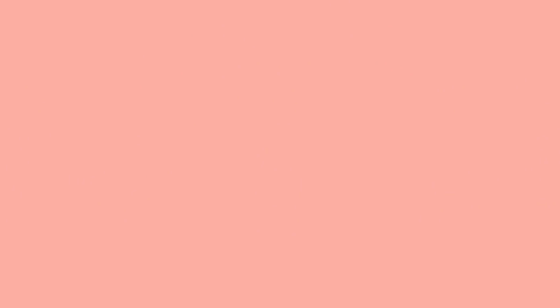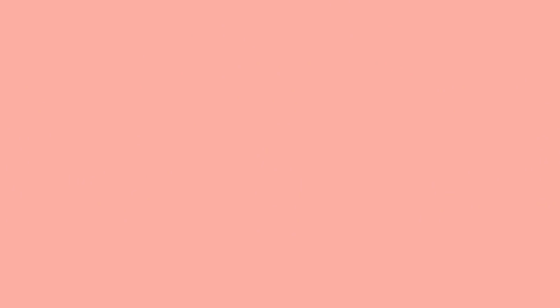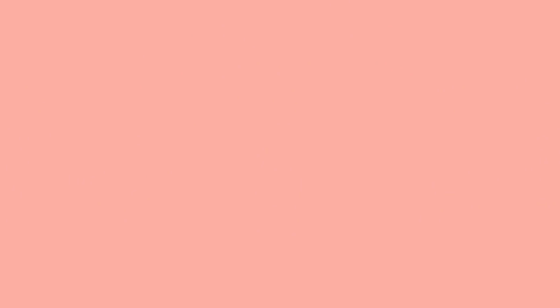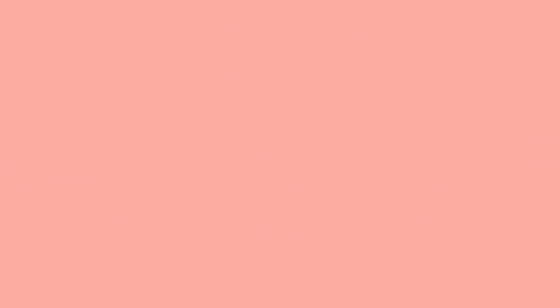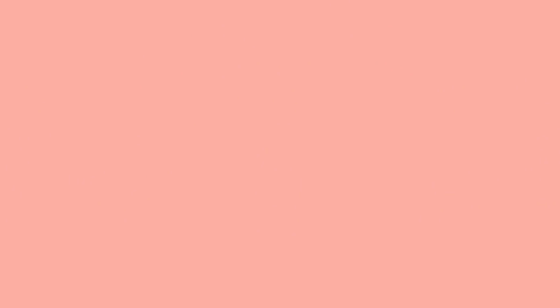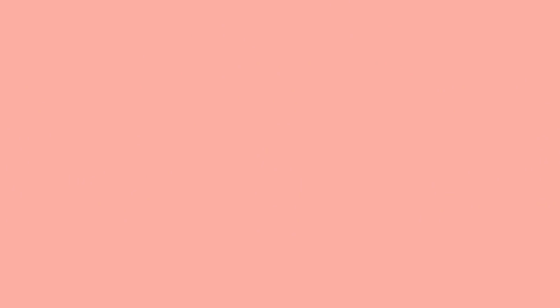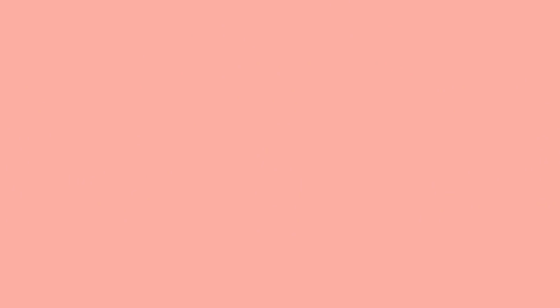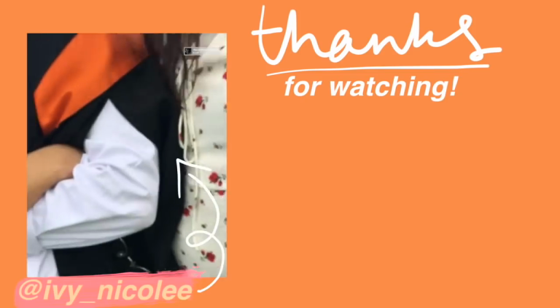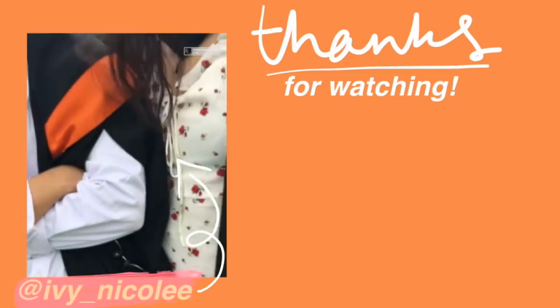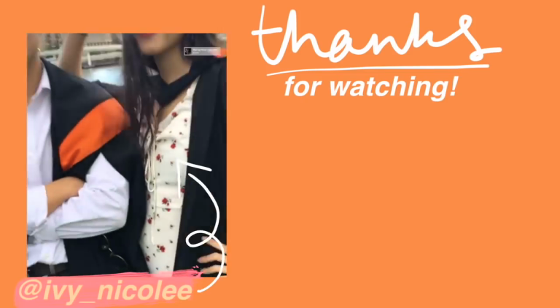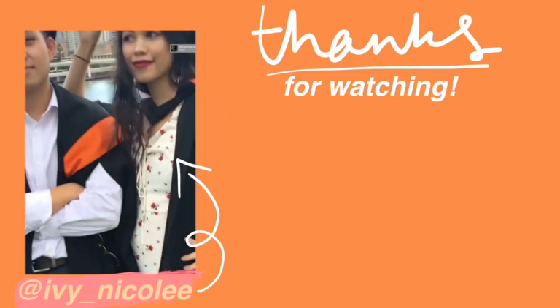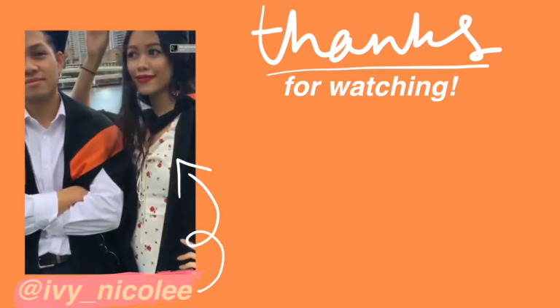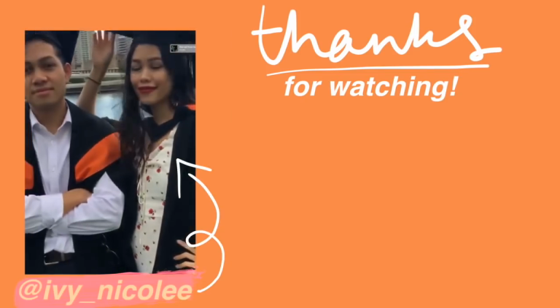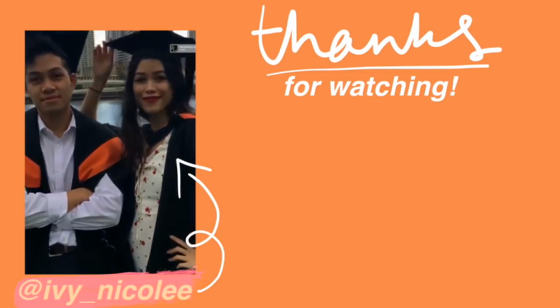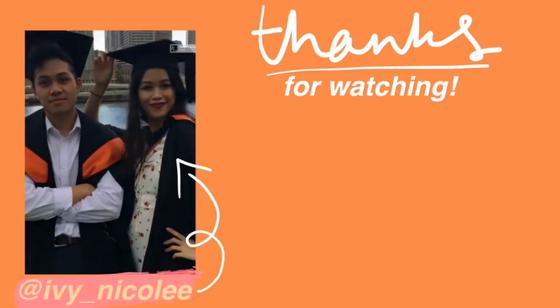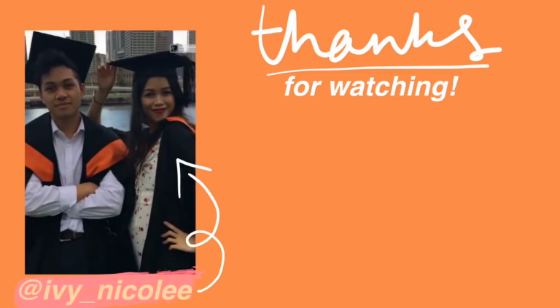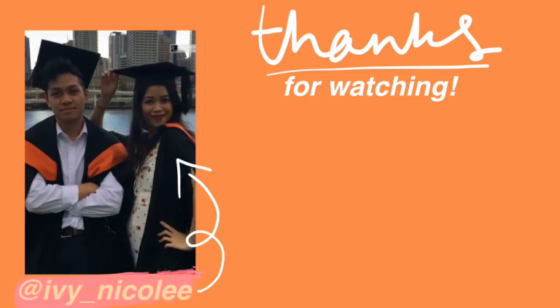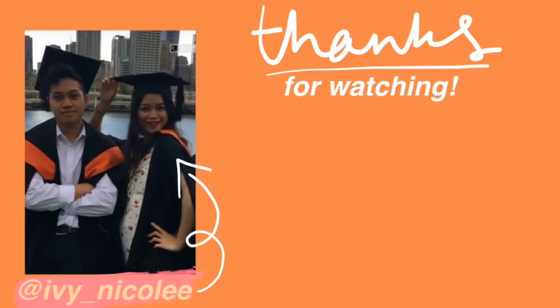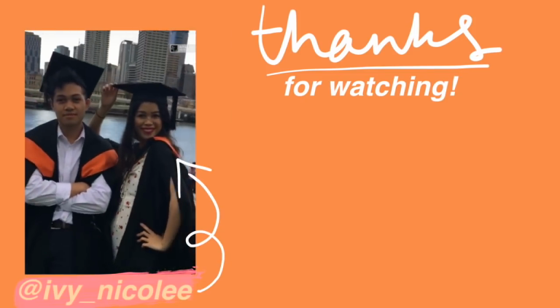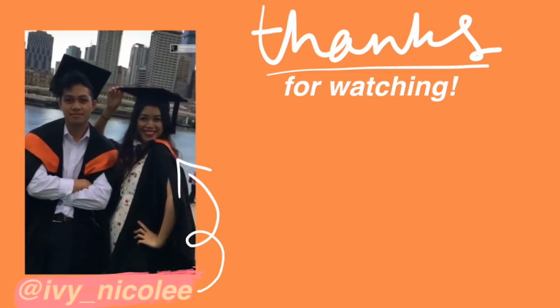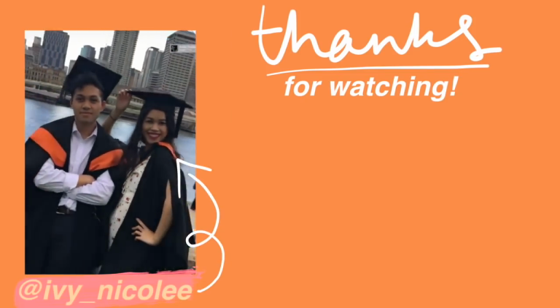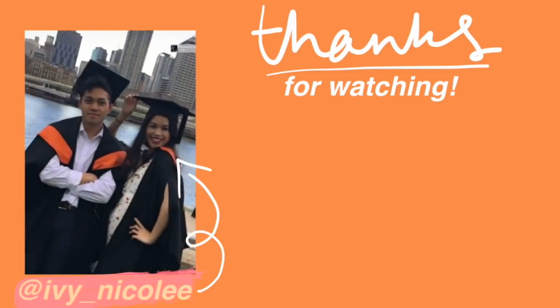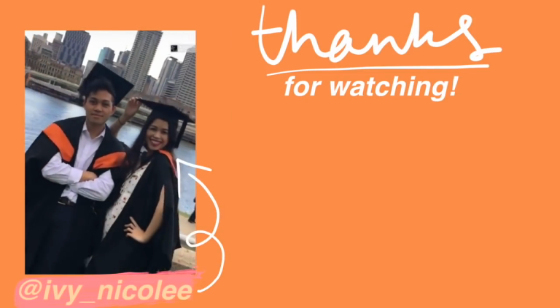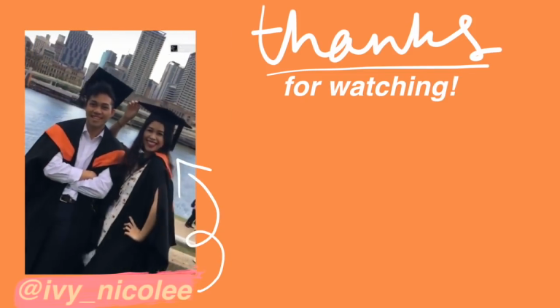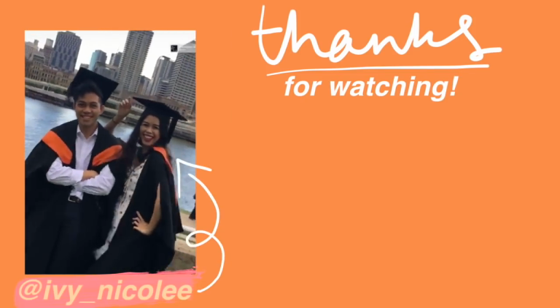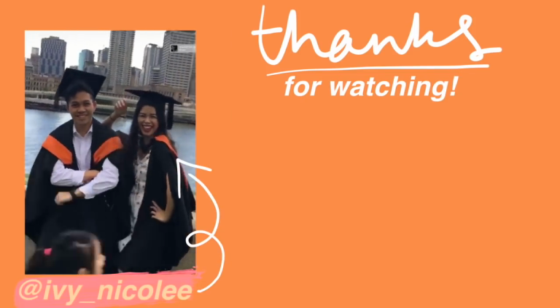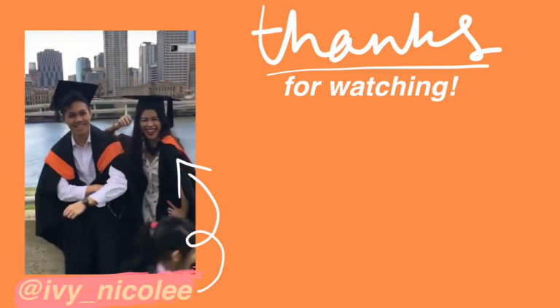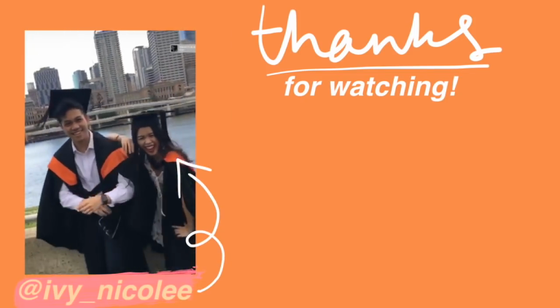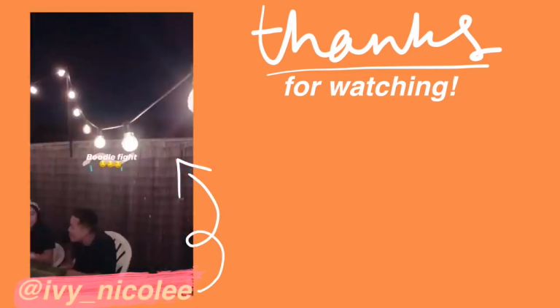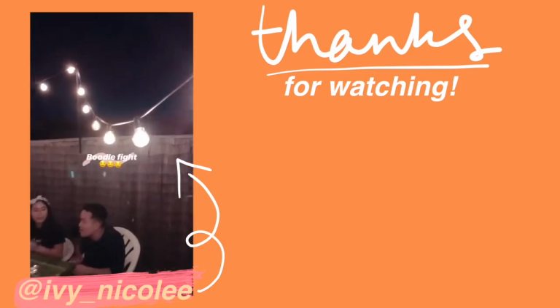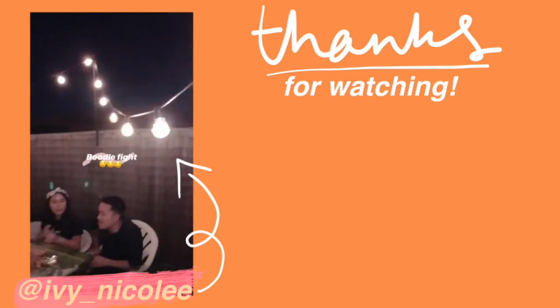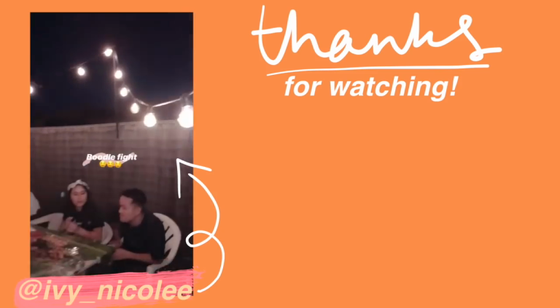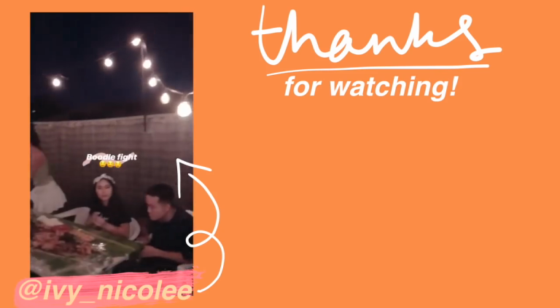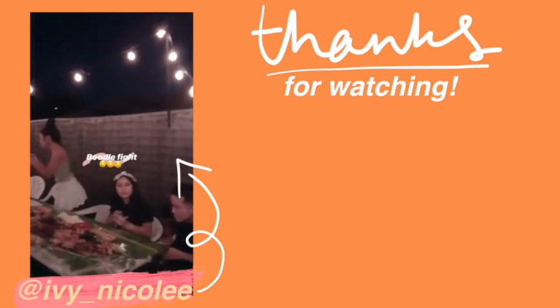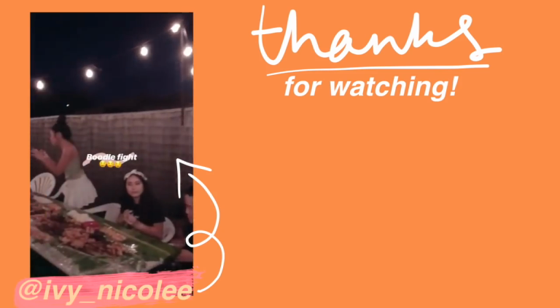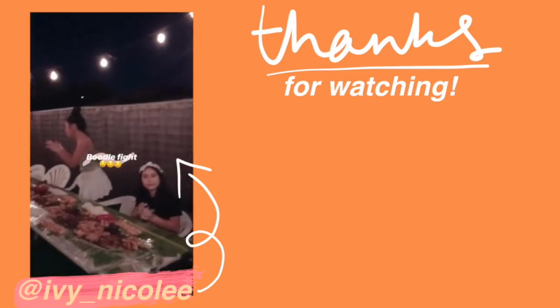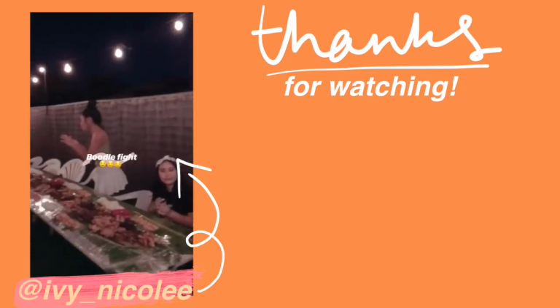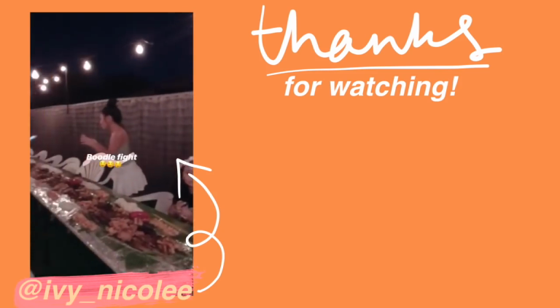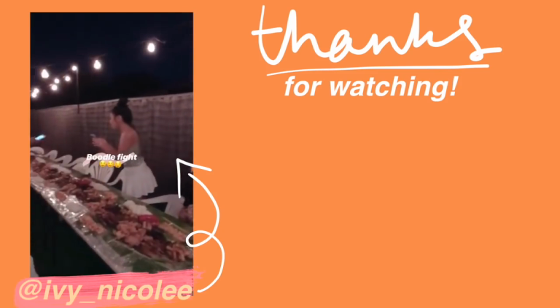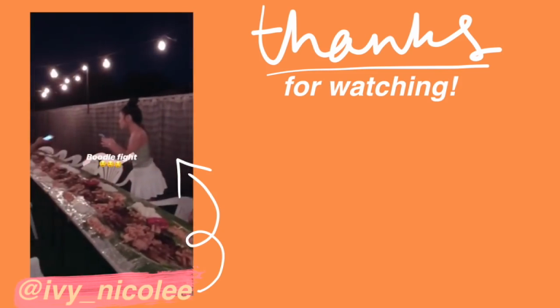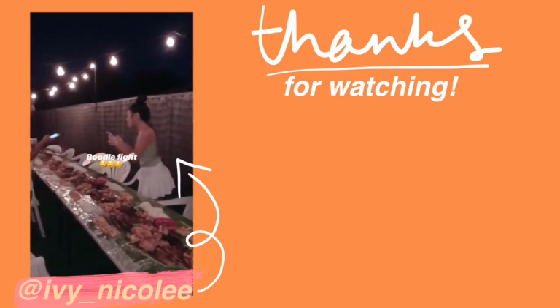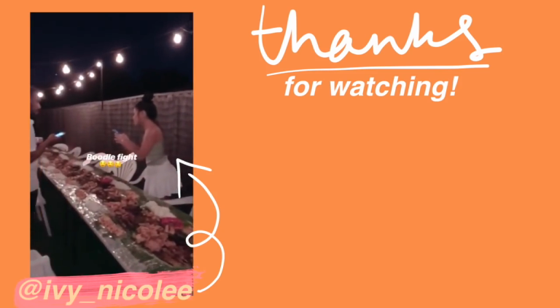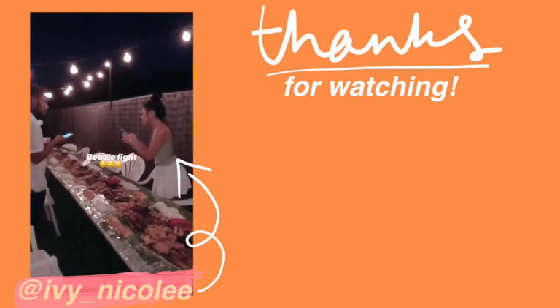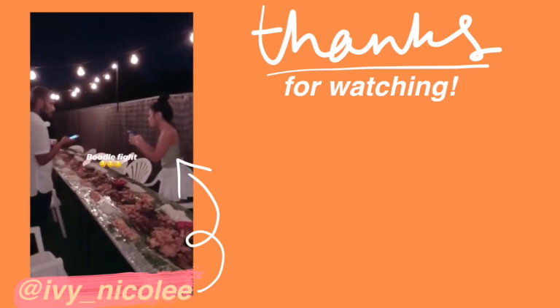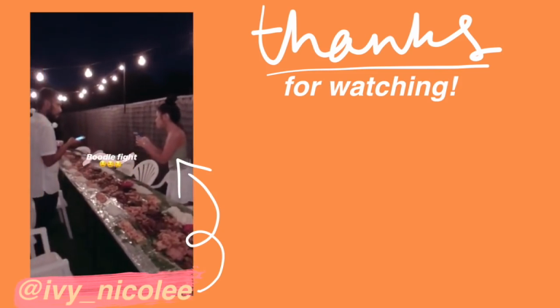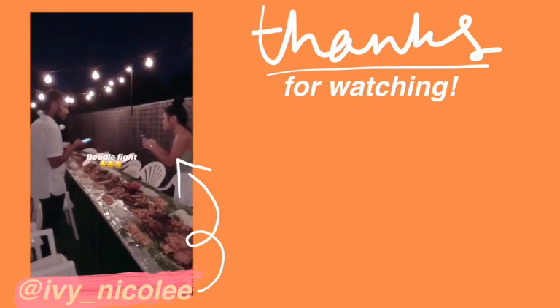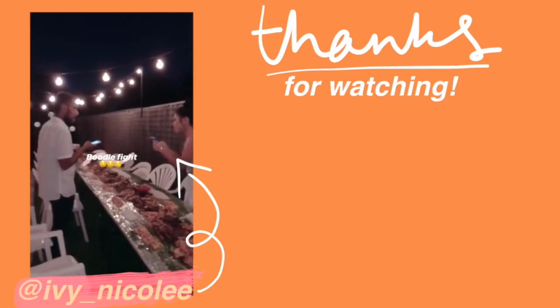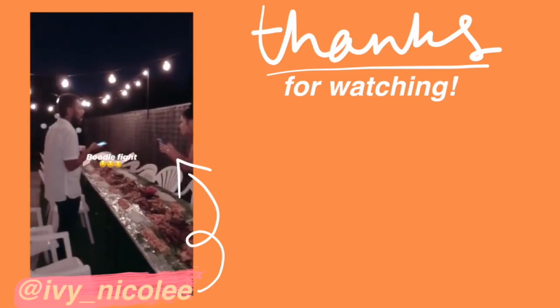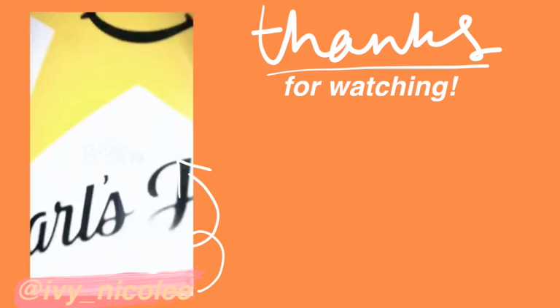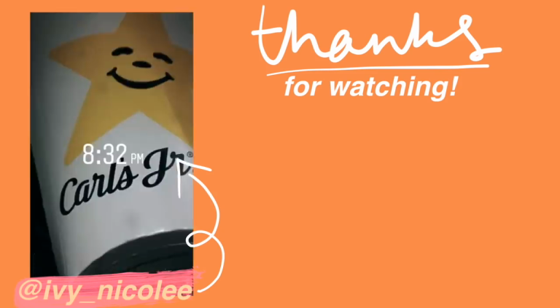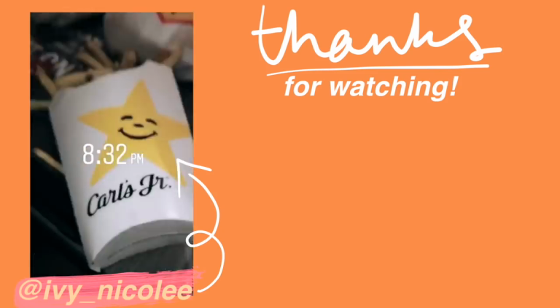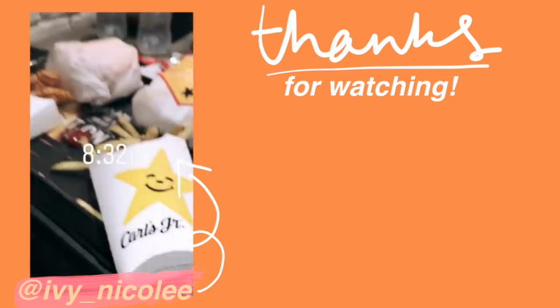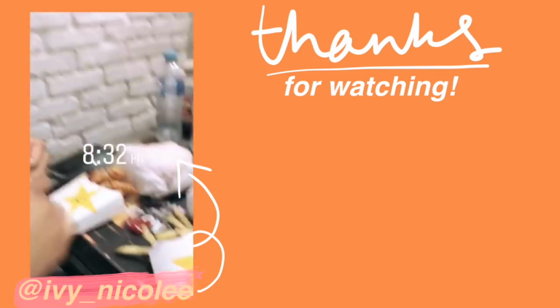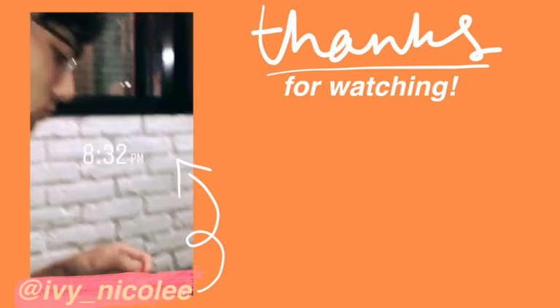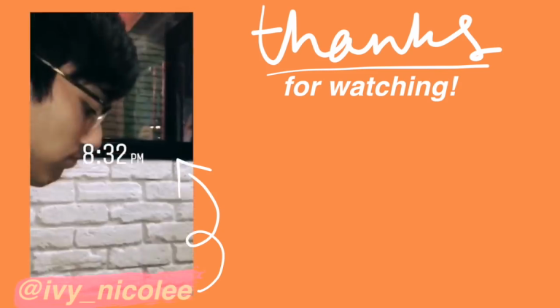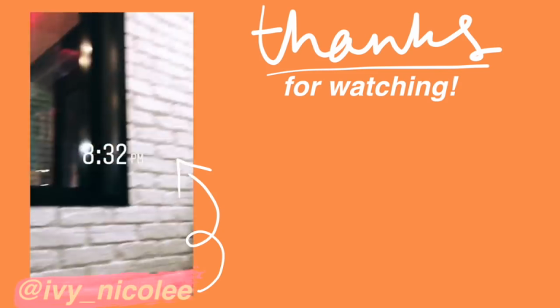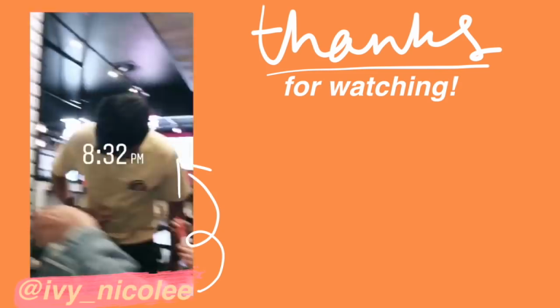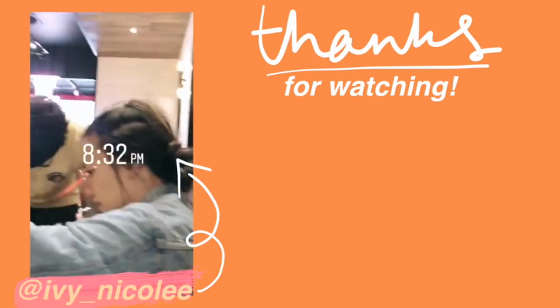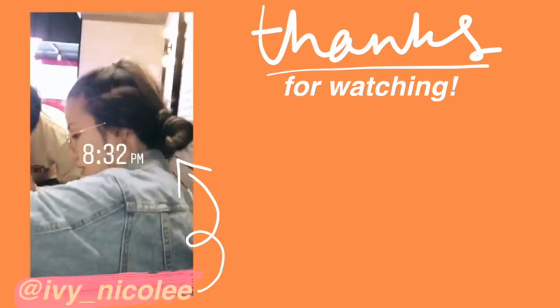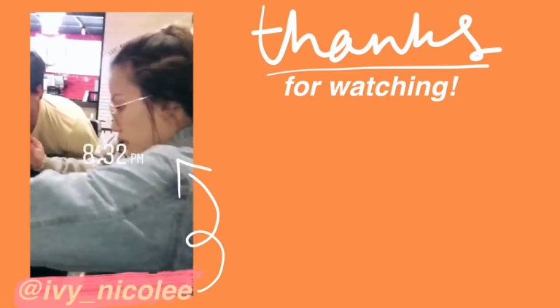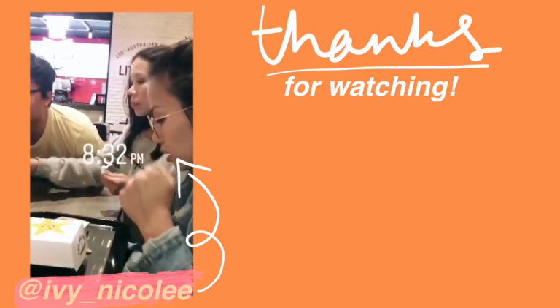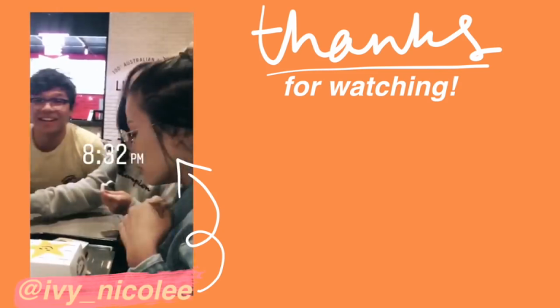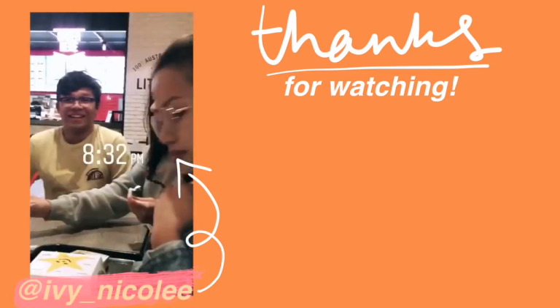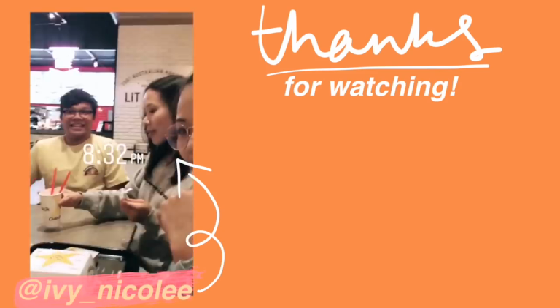Thank you guys so much for watching. I hope you all like it and follow me on Instagram if you would like to. Have a nice day. Goodbye.